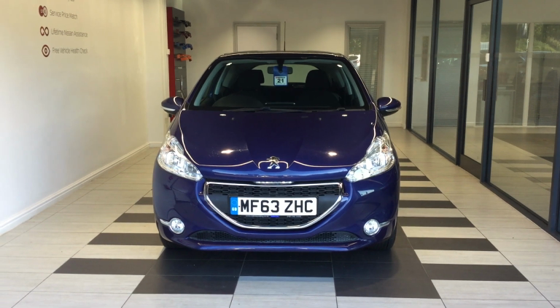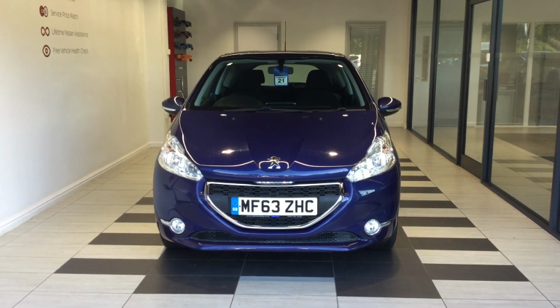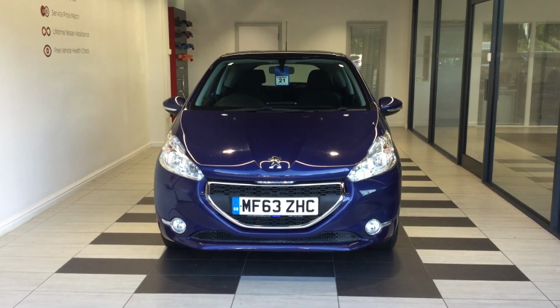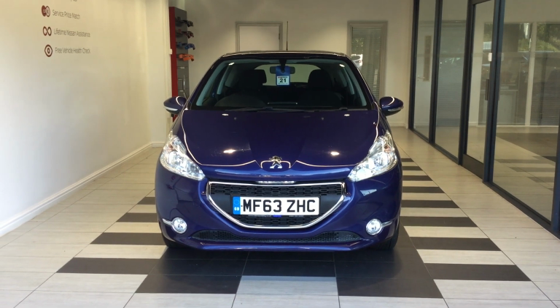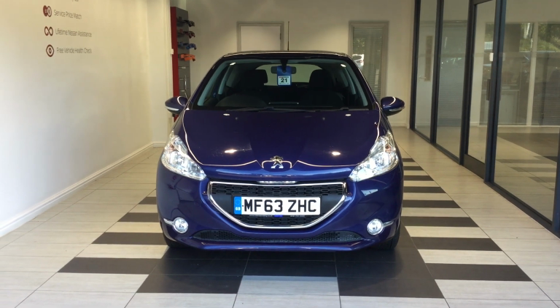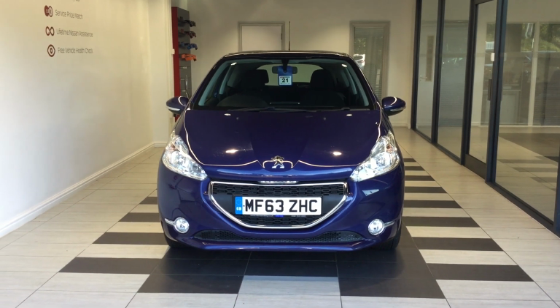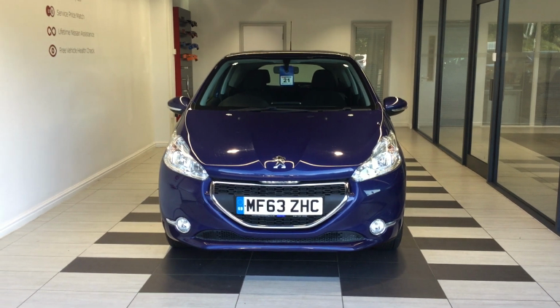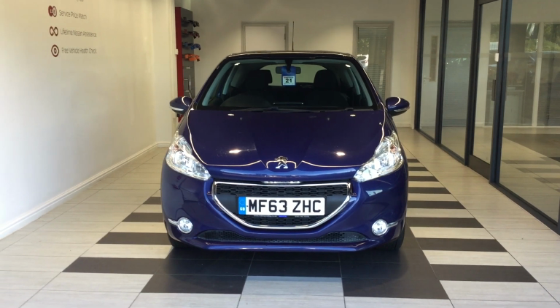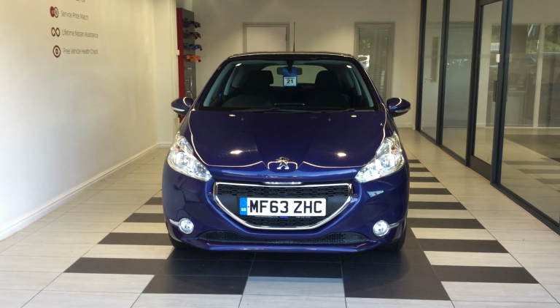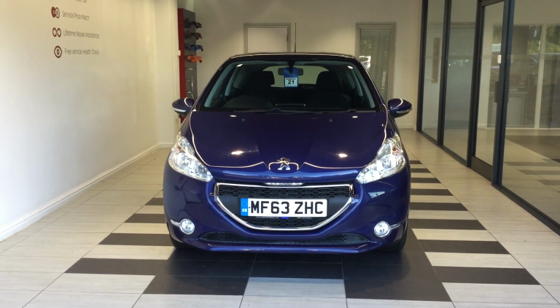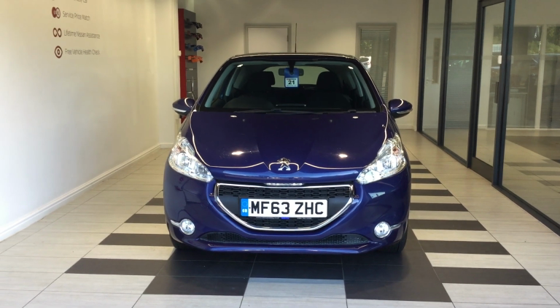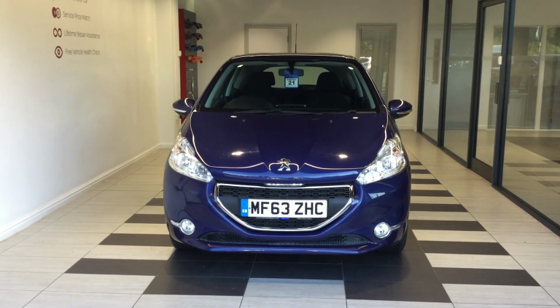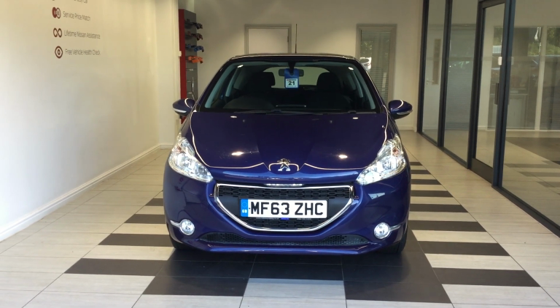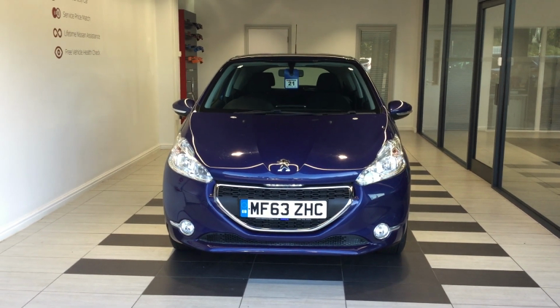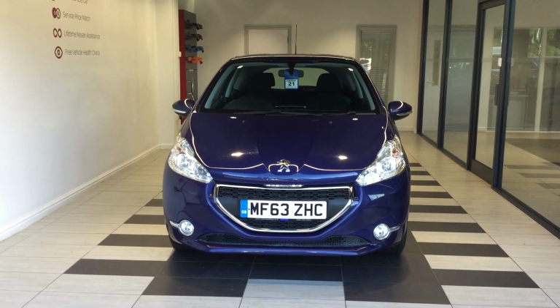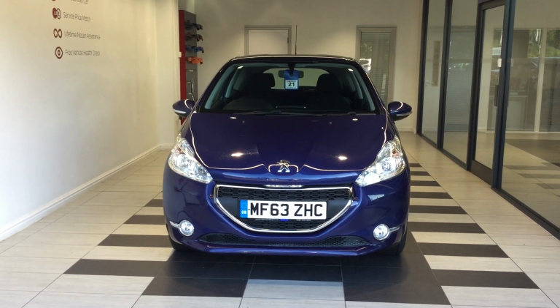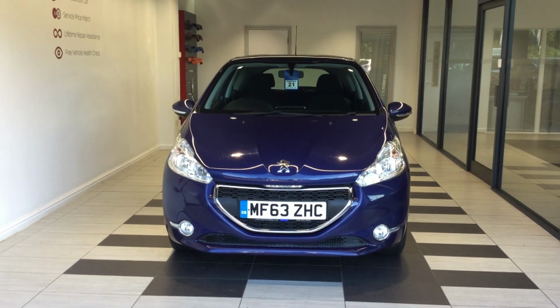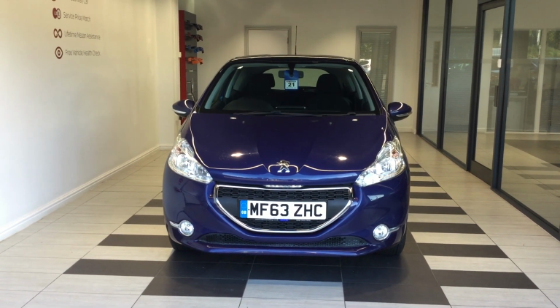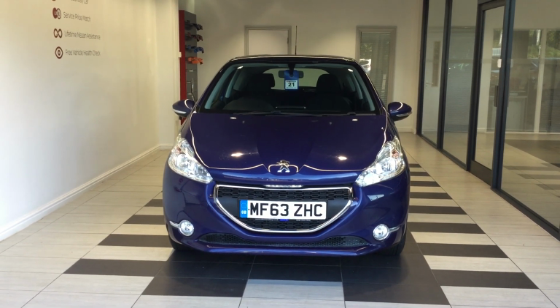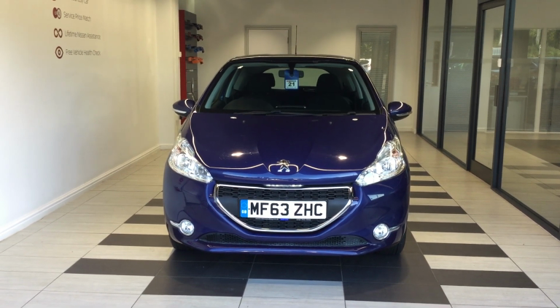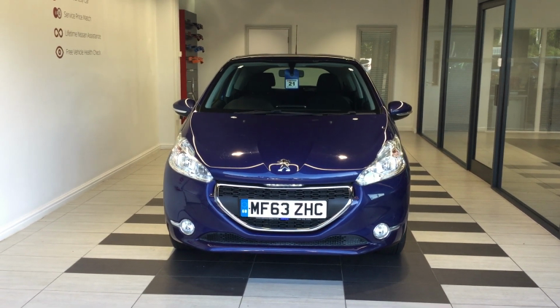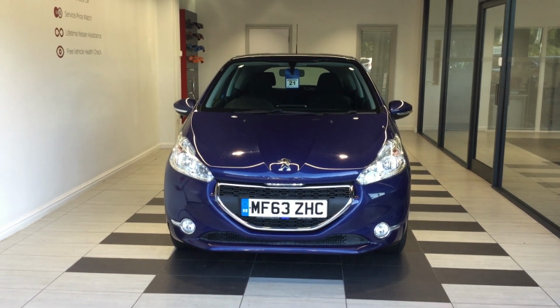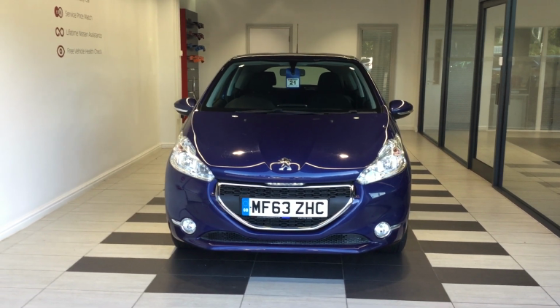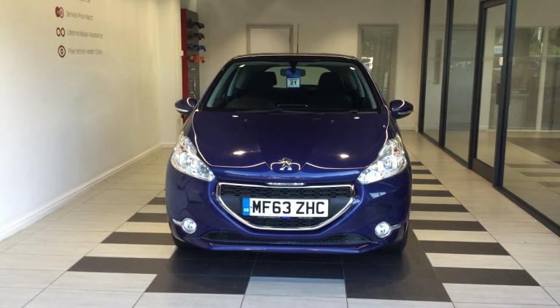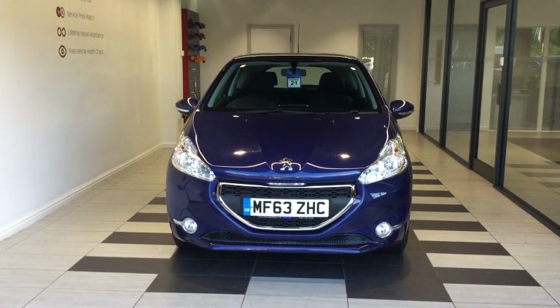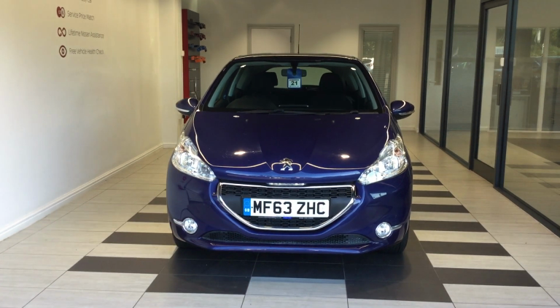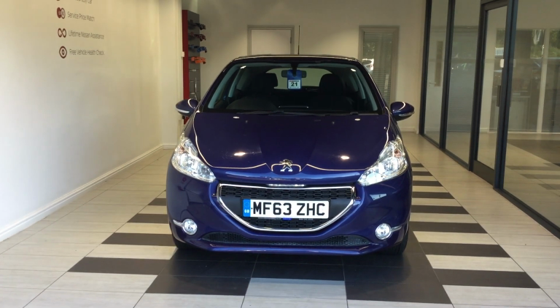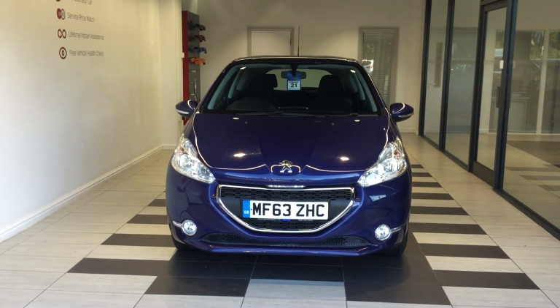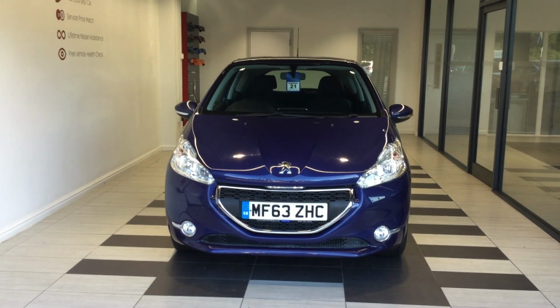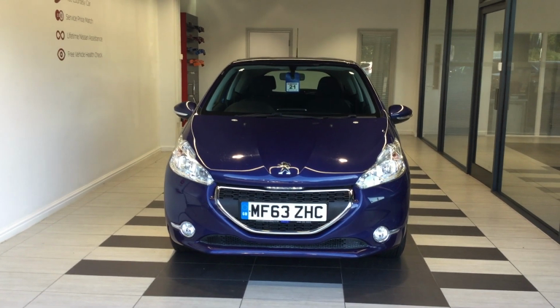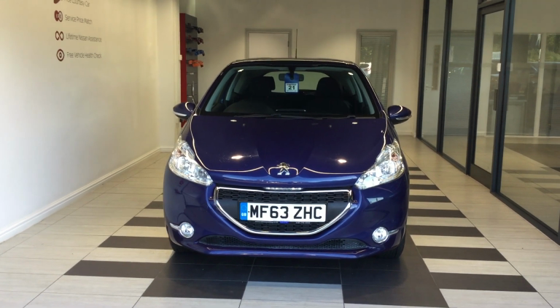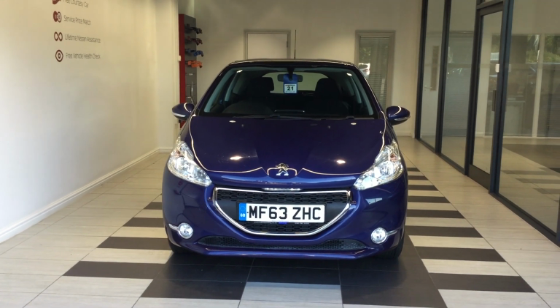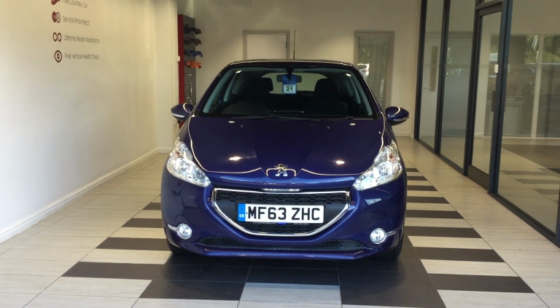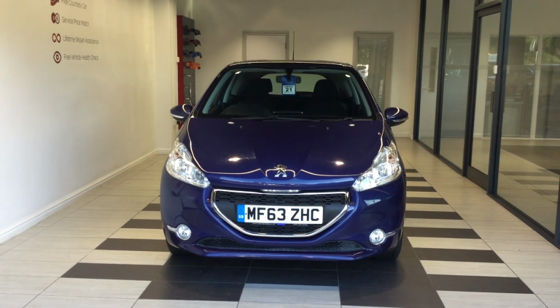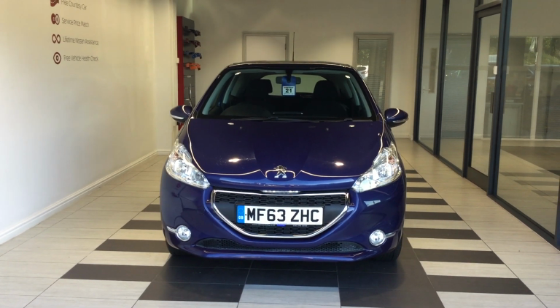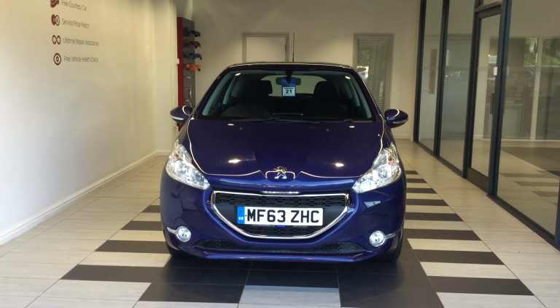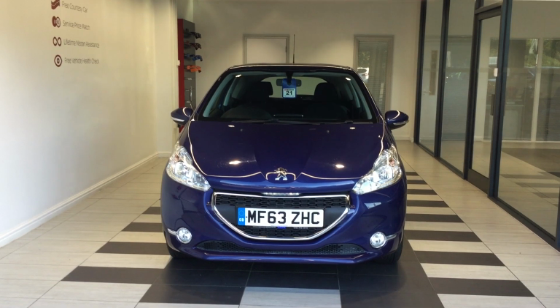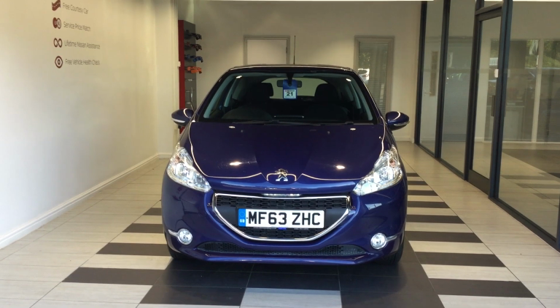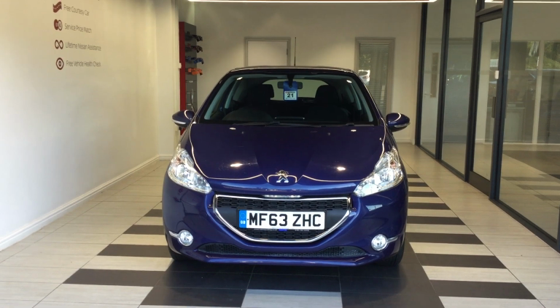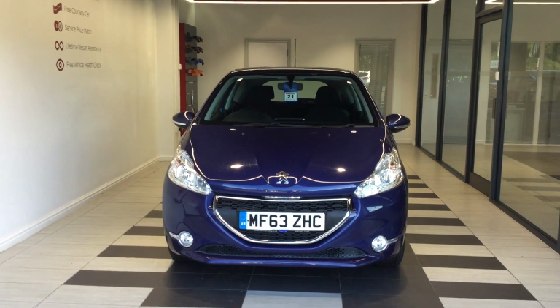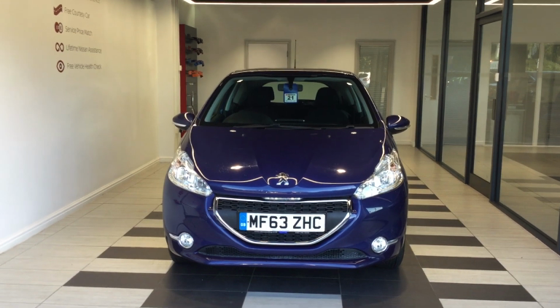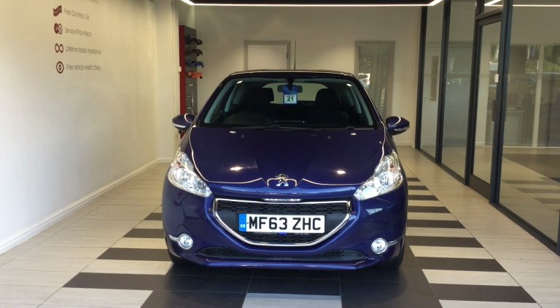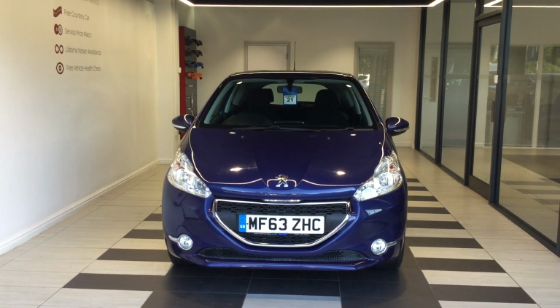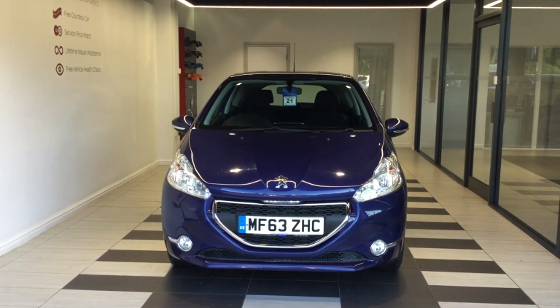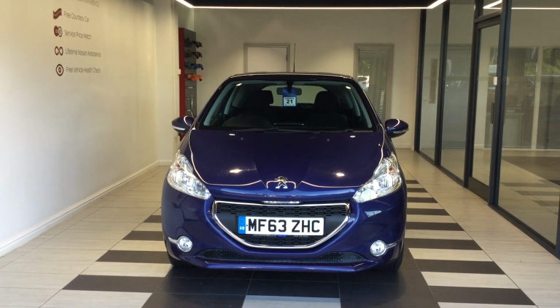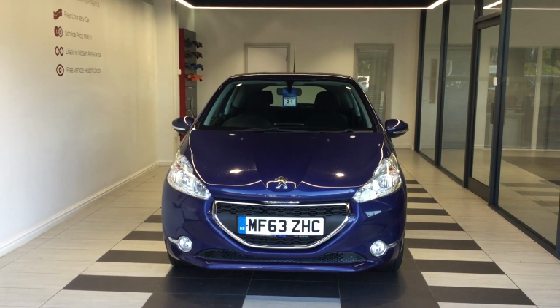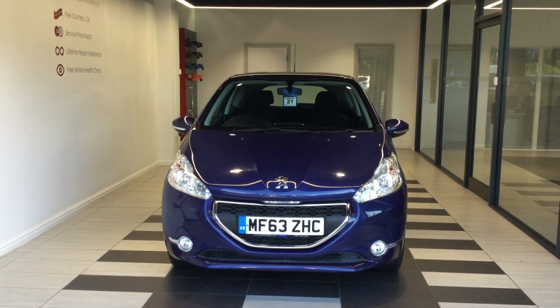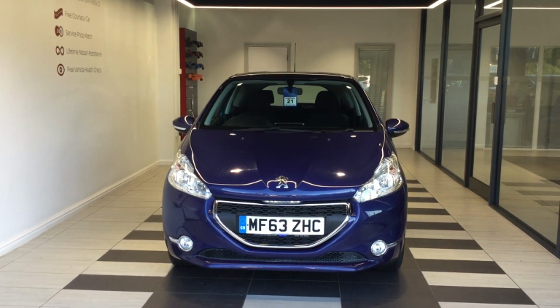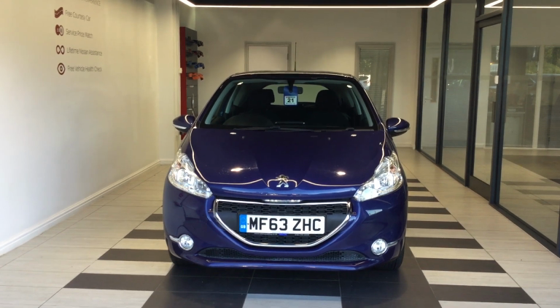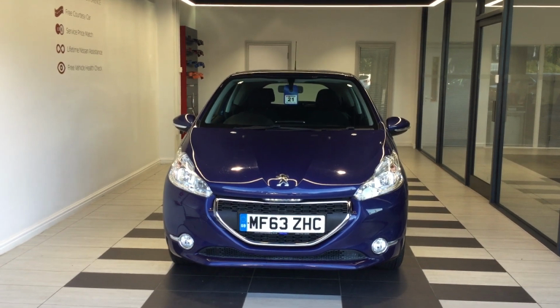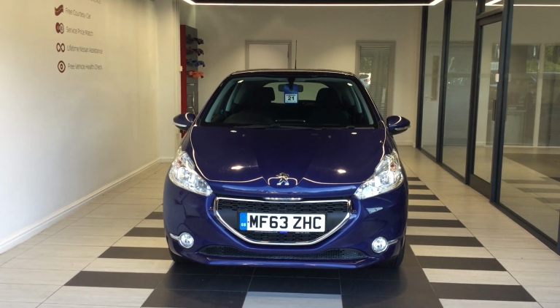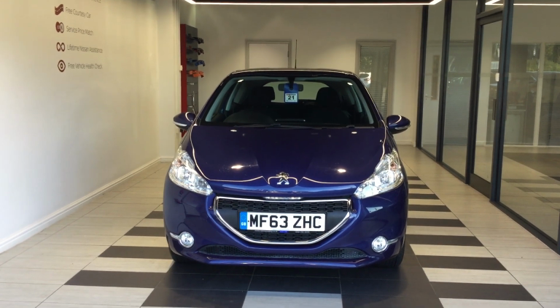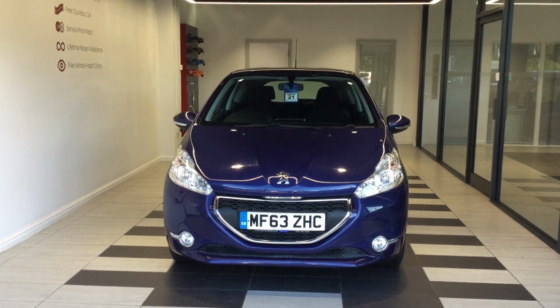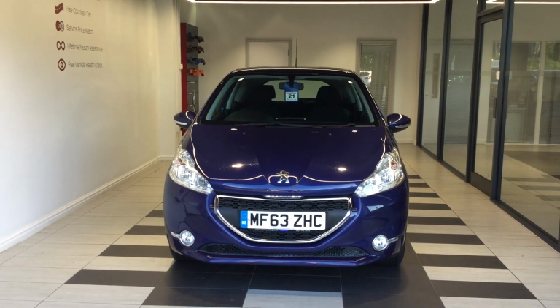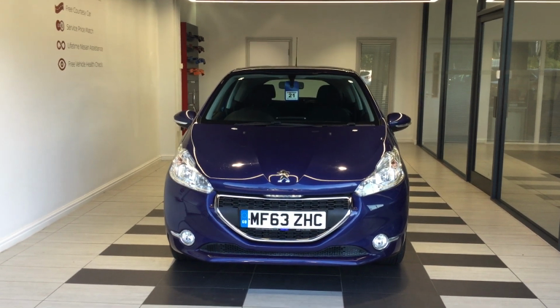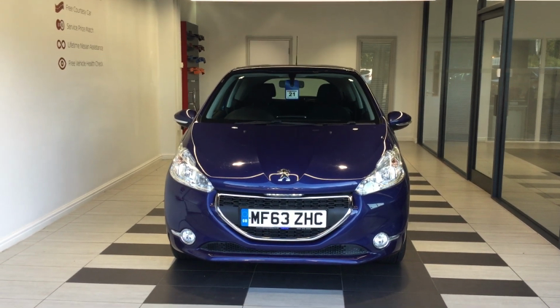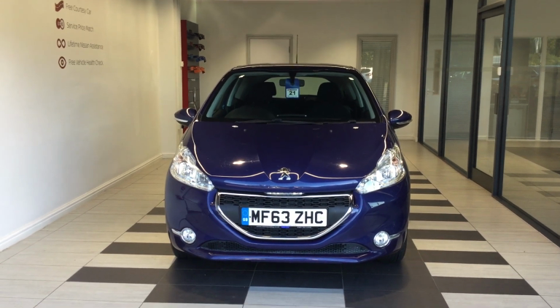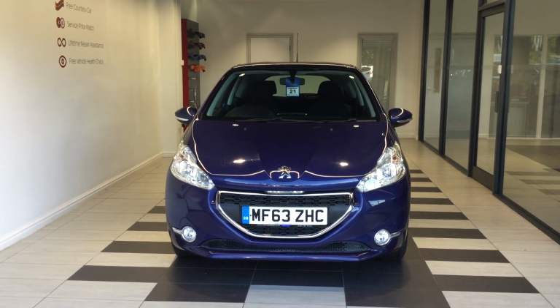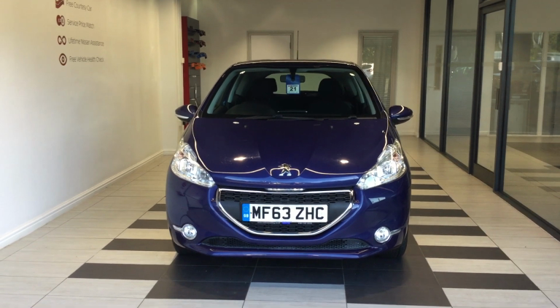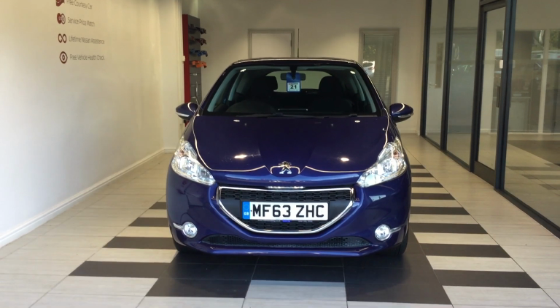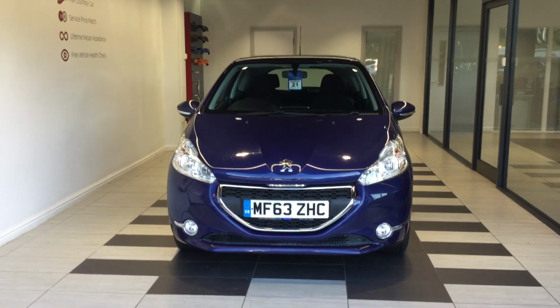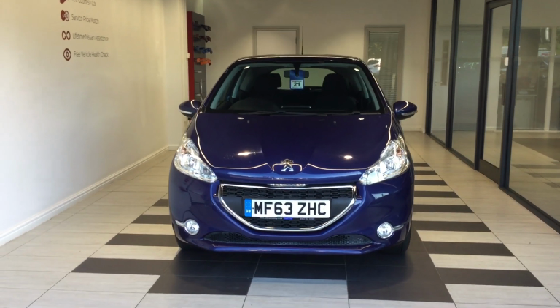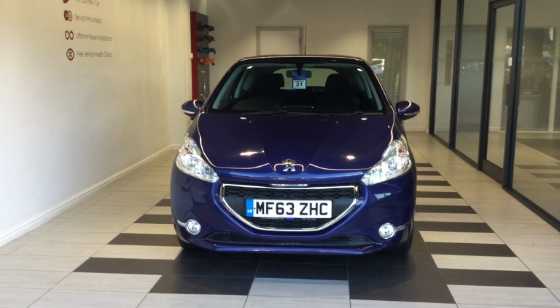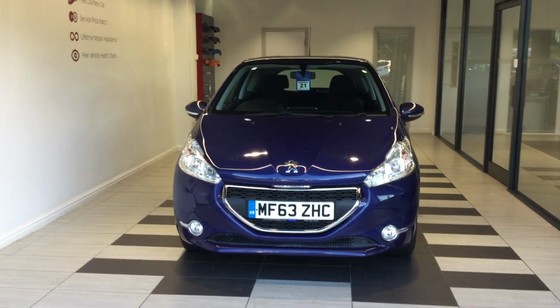Welcome to Smith Nissan Peterborough. This is a Peugeot 208 1 litre VTI Active.